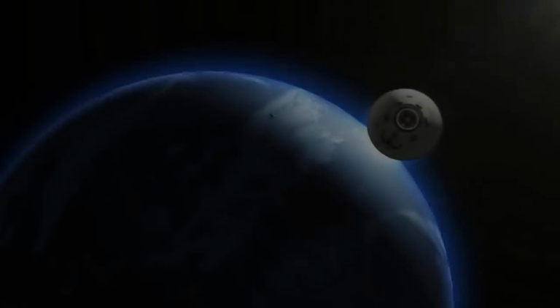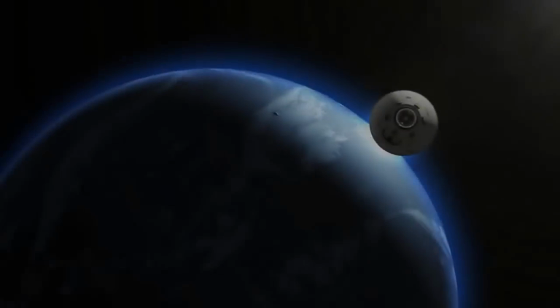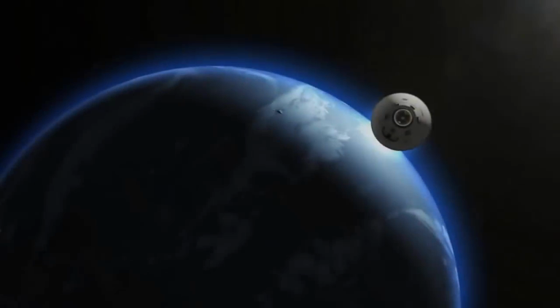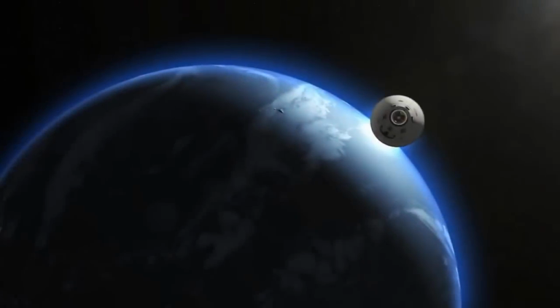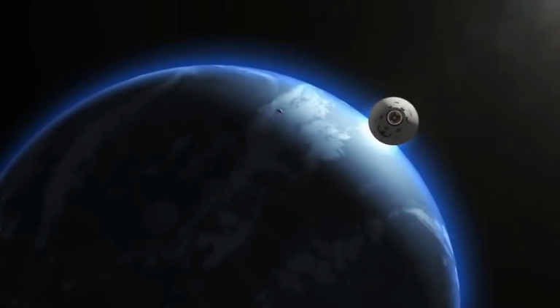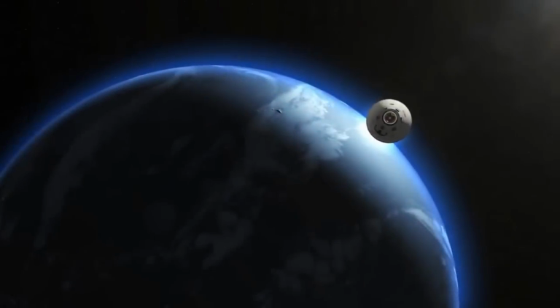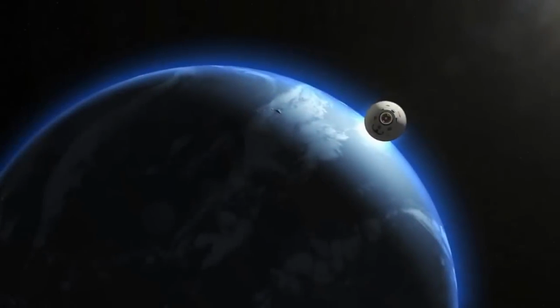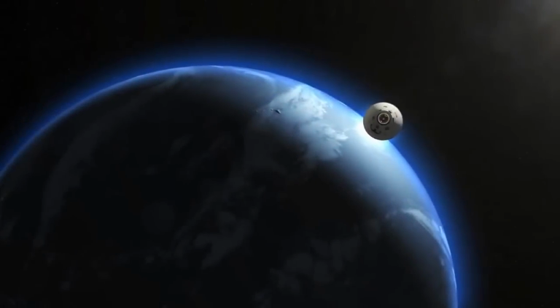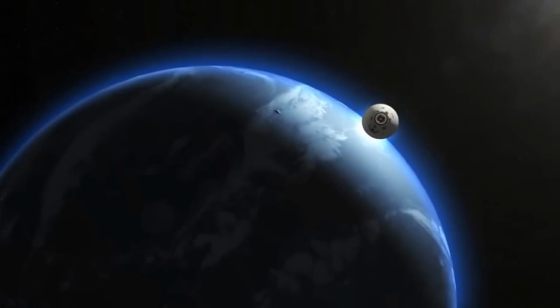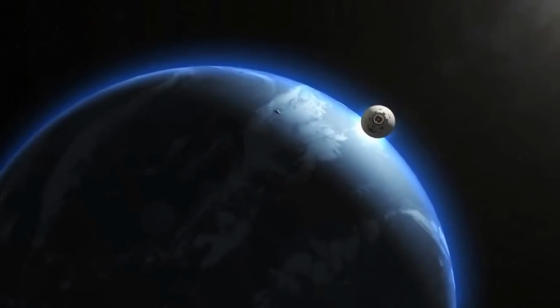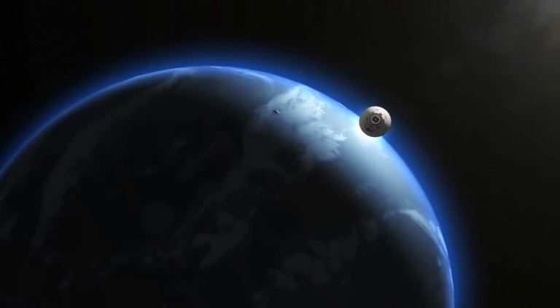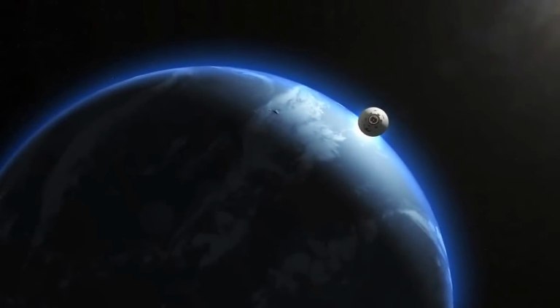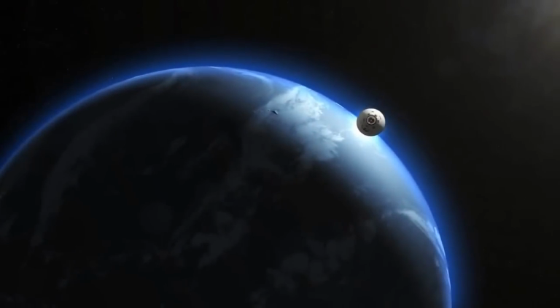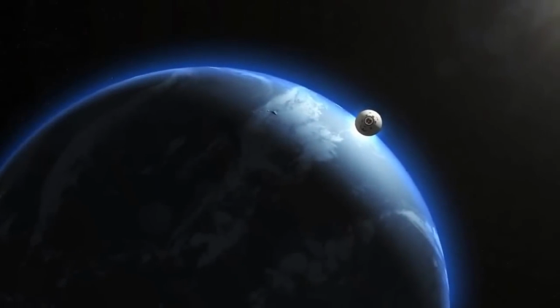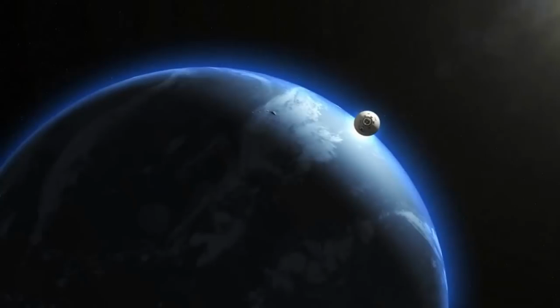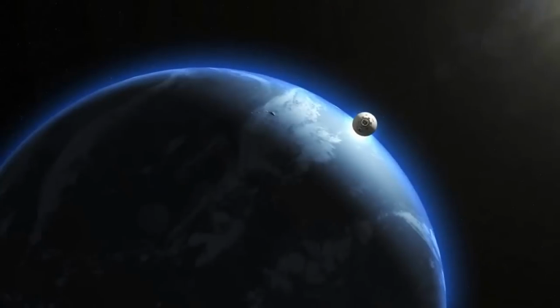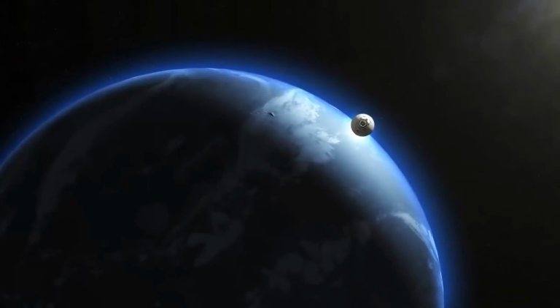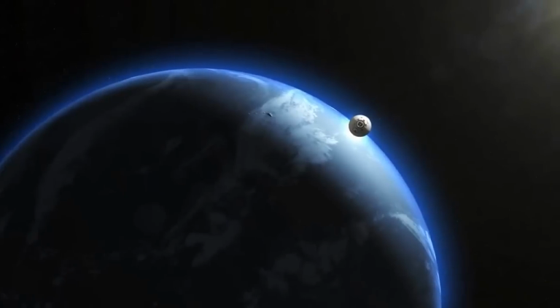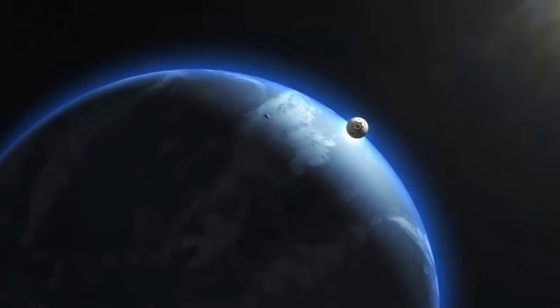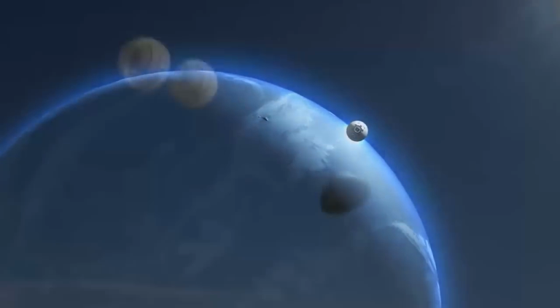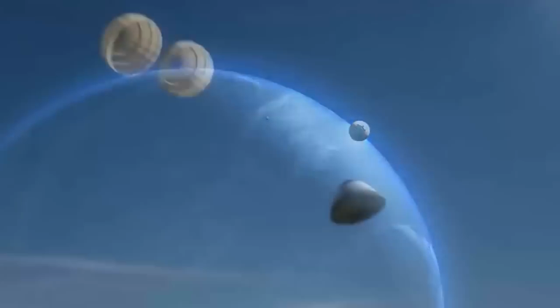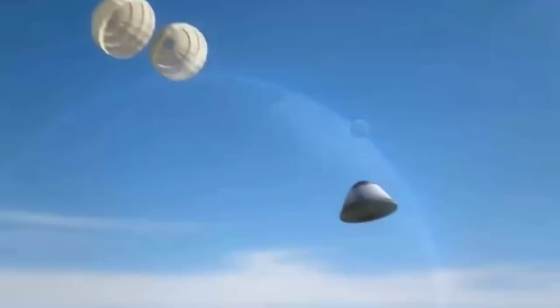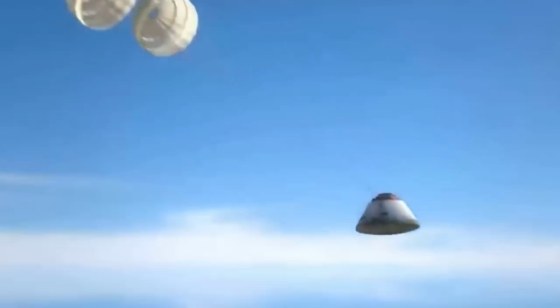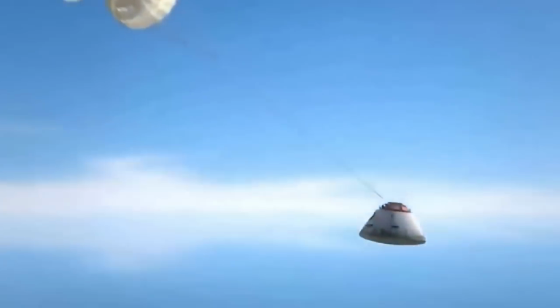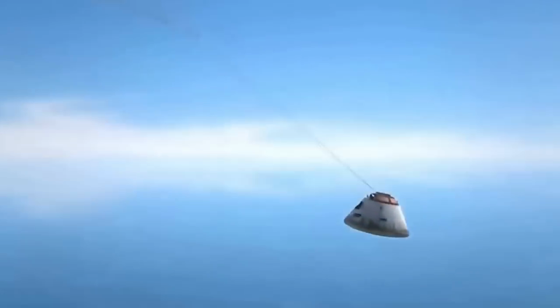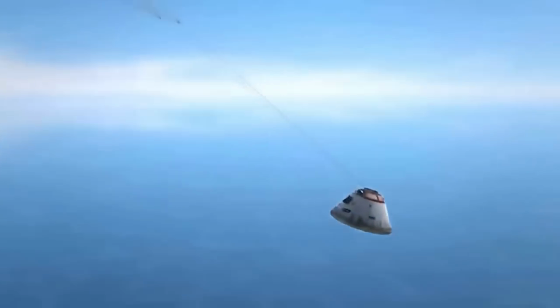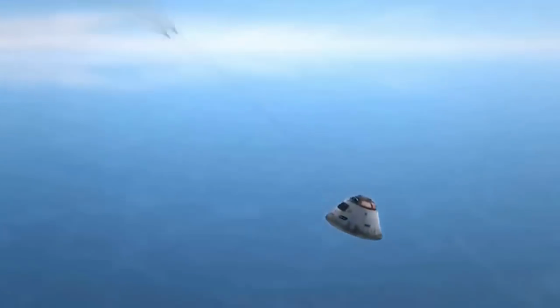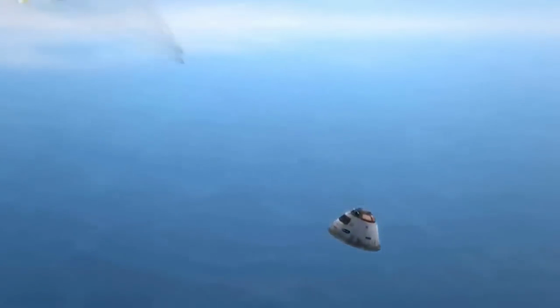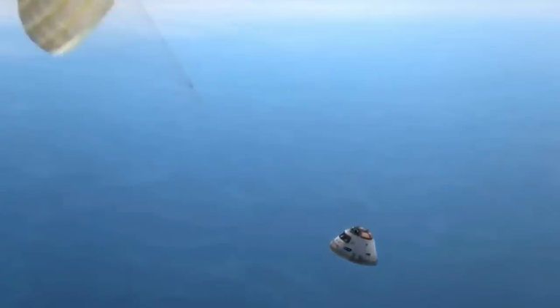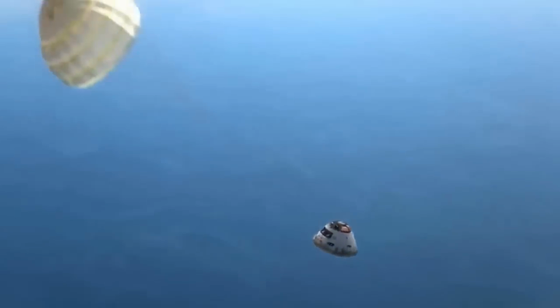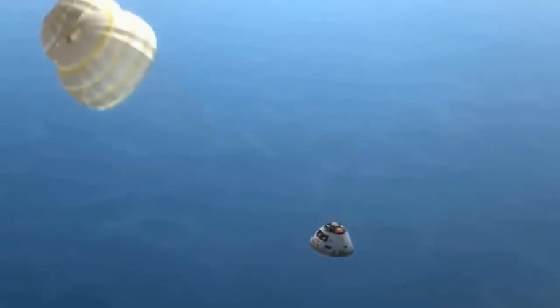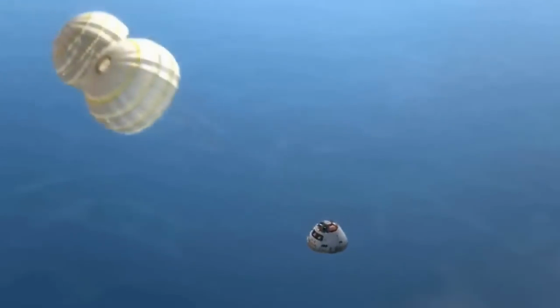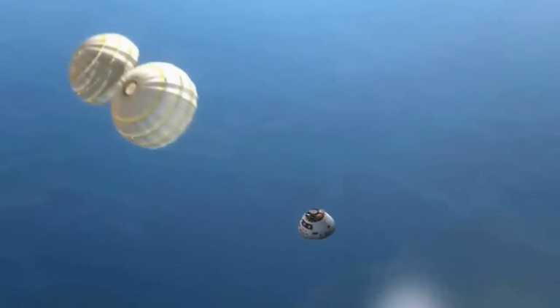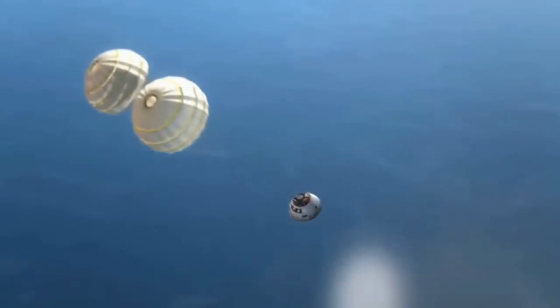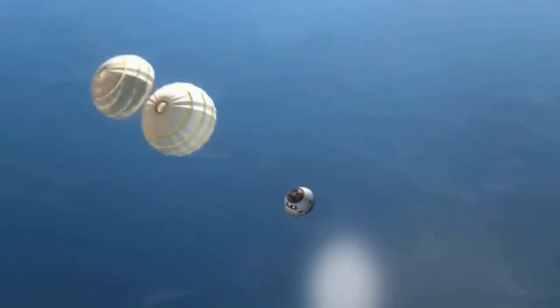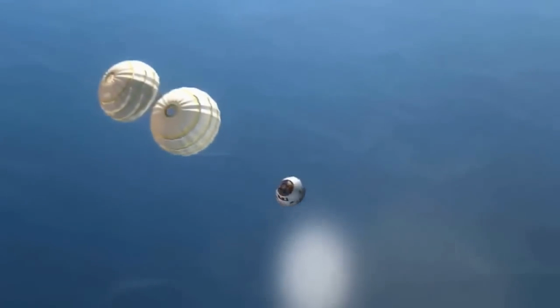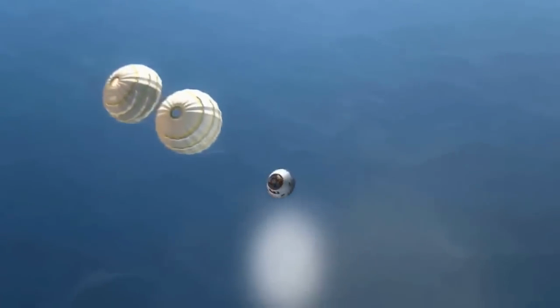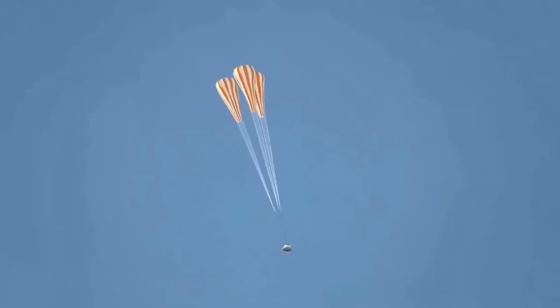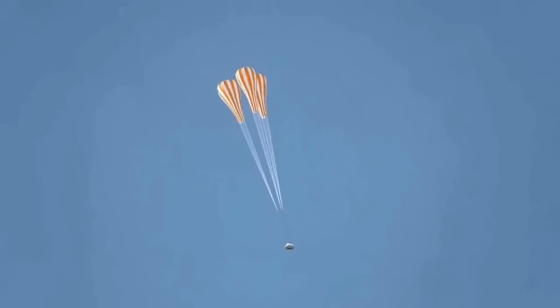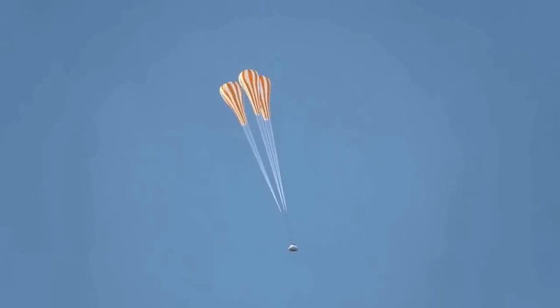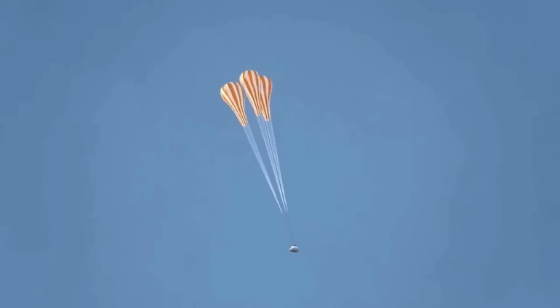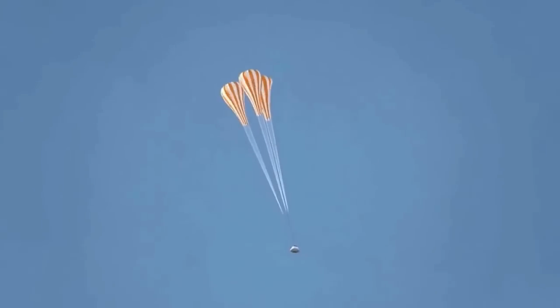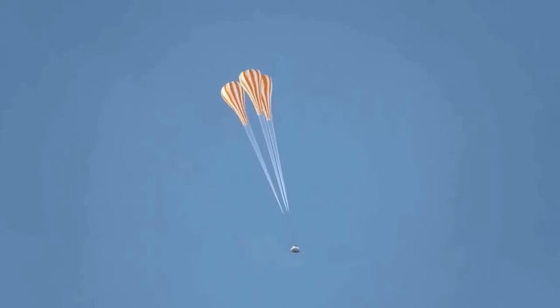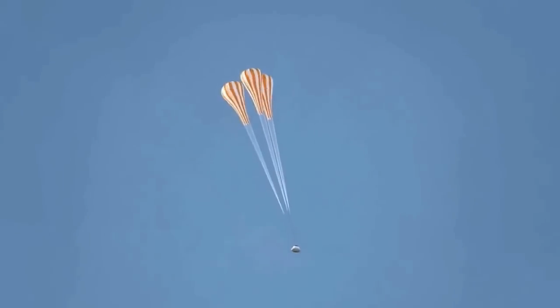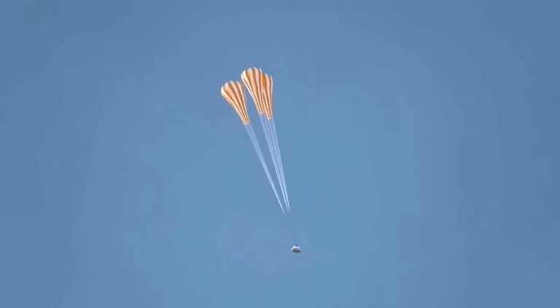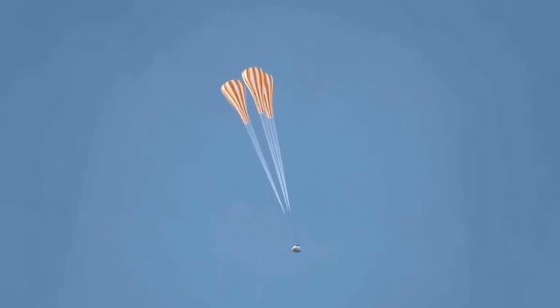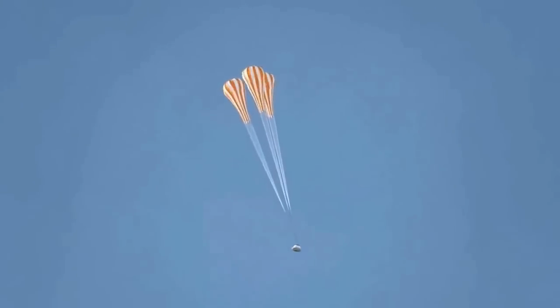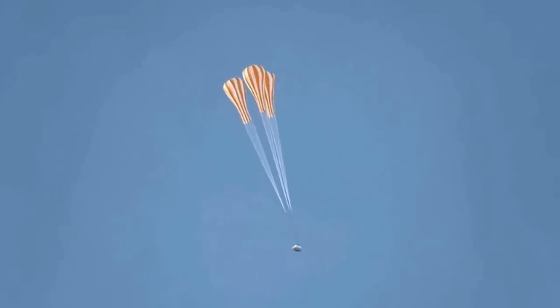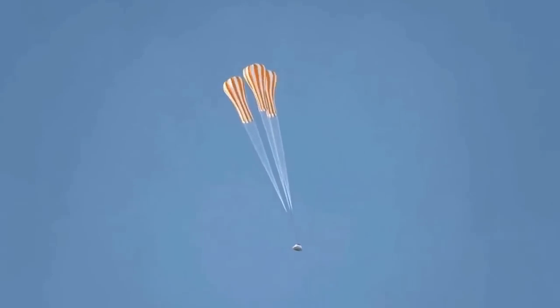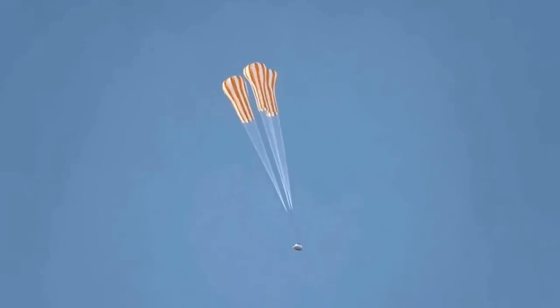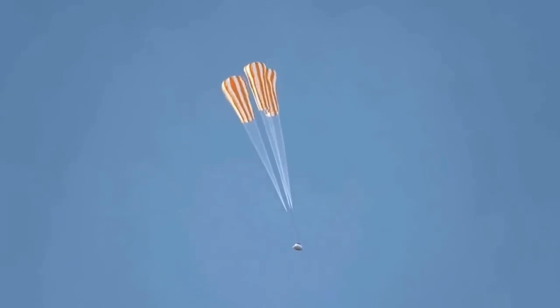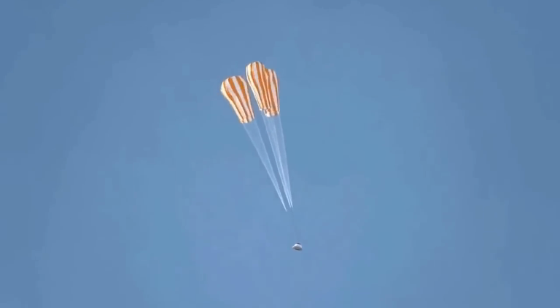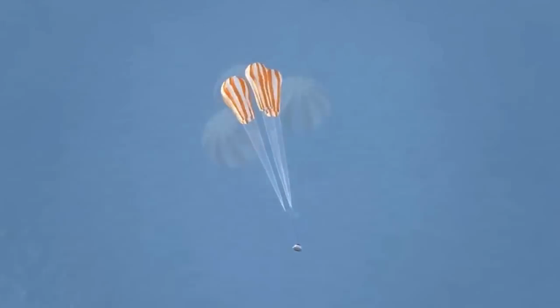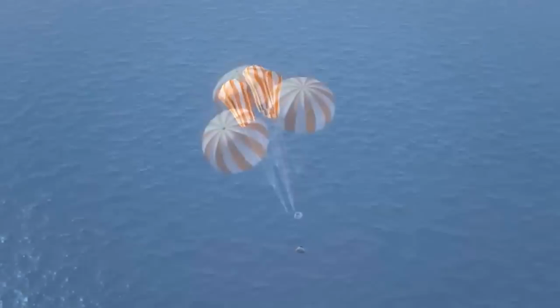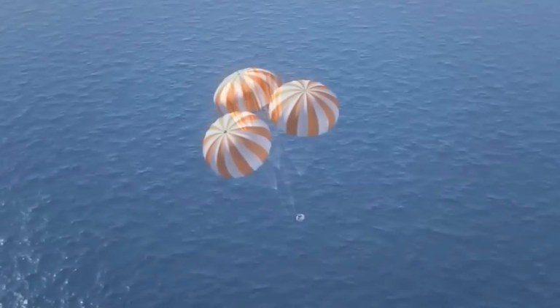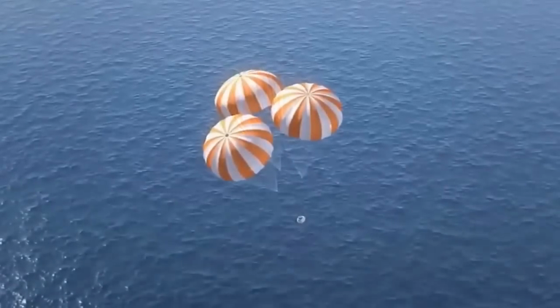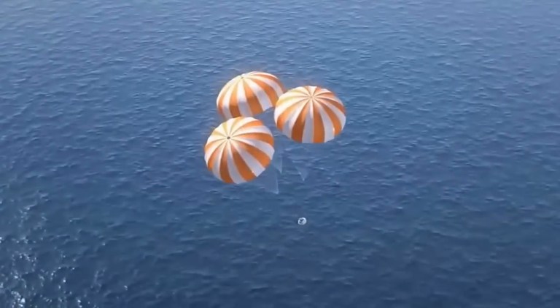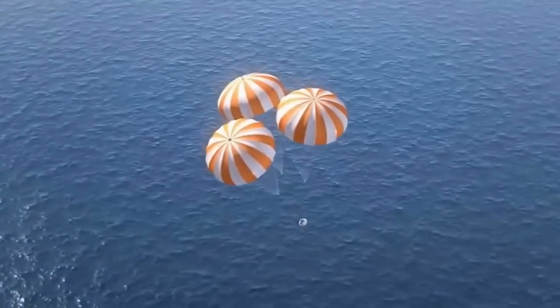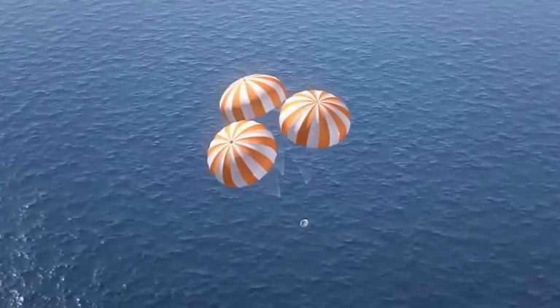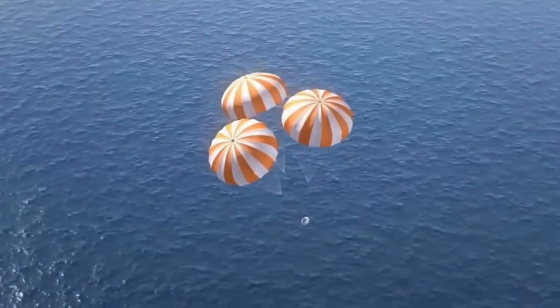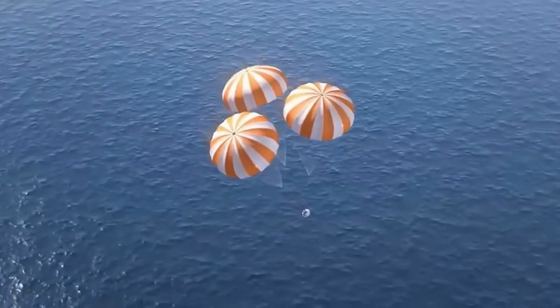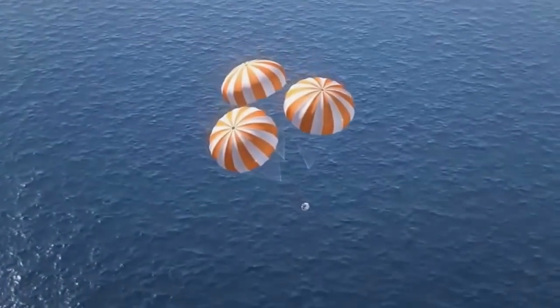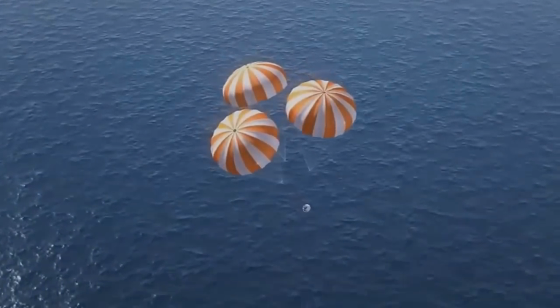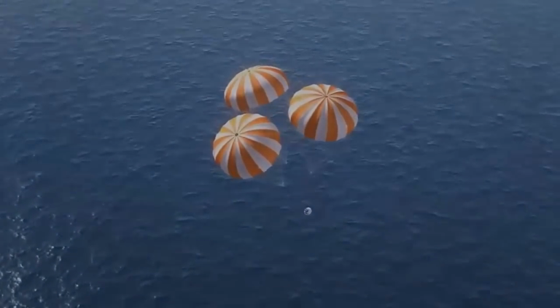The crew will return home aboard Orion, having ushered in a new era of human spaceflight and scientific research.